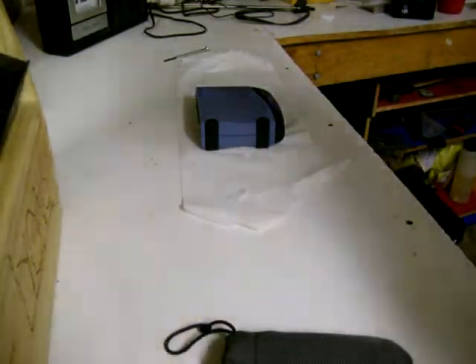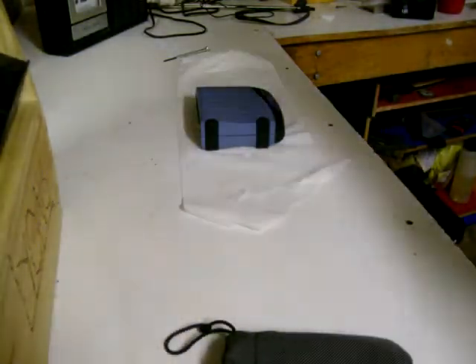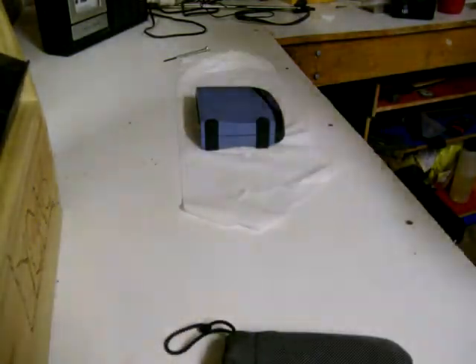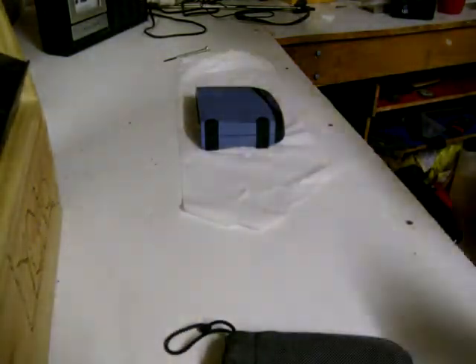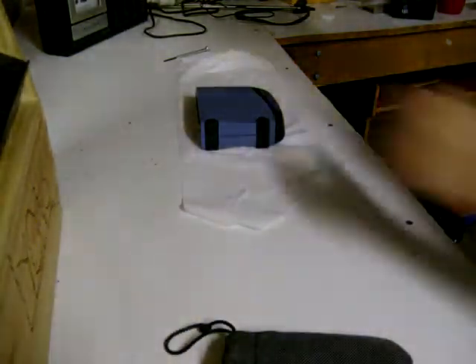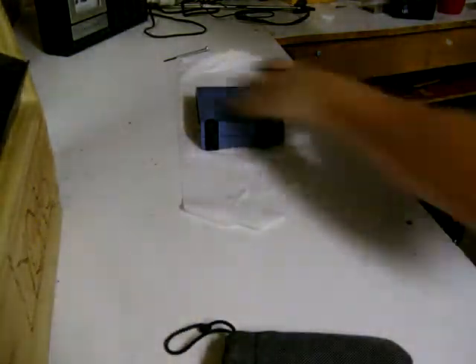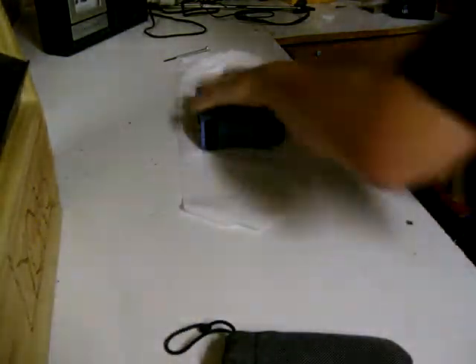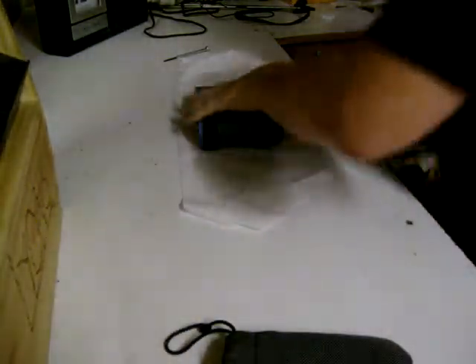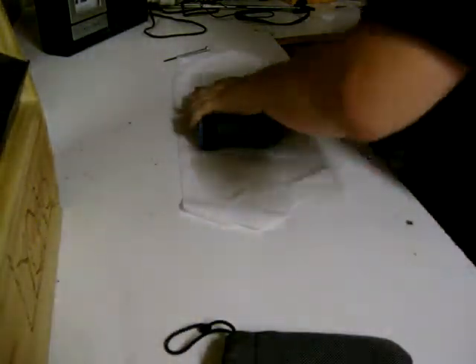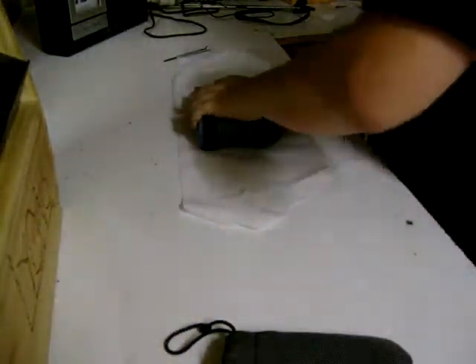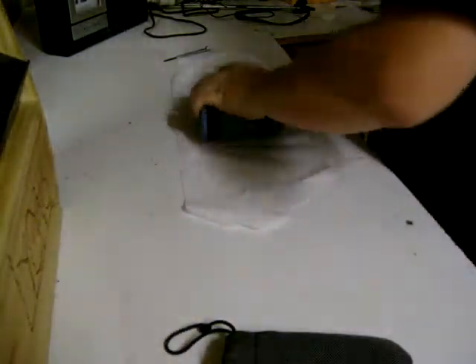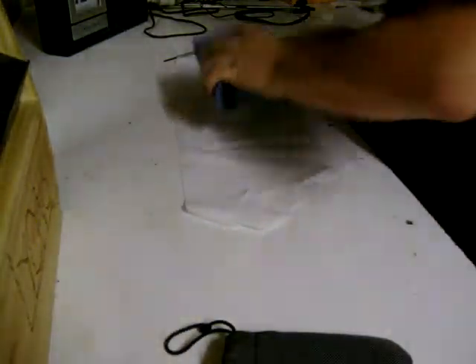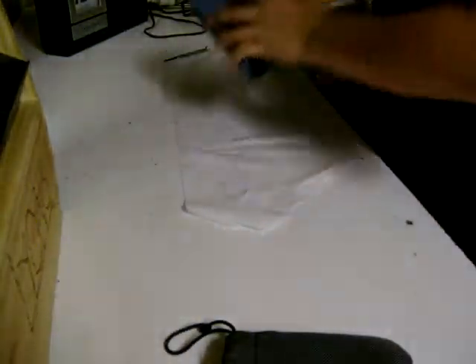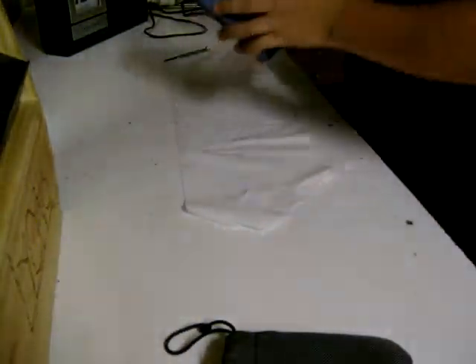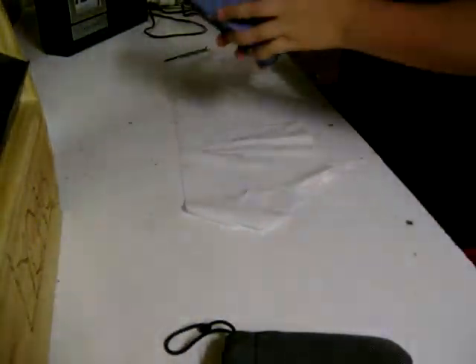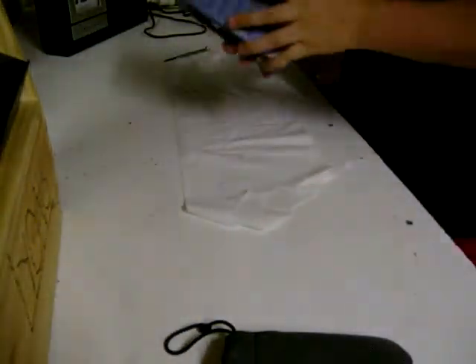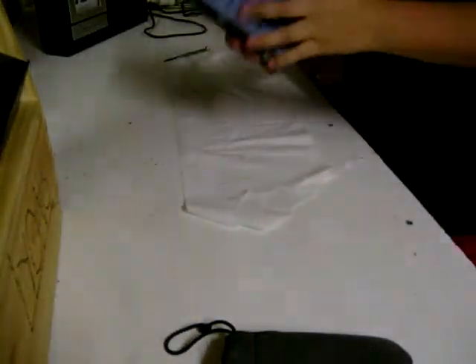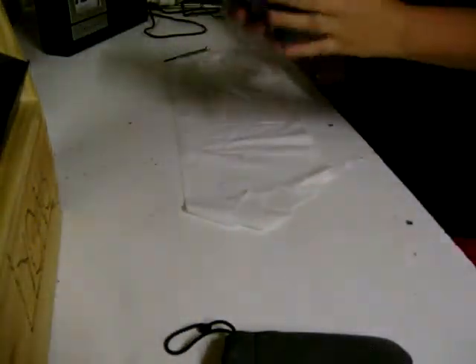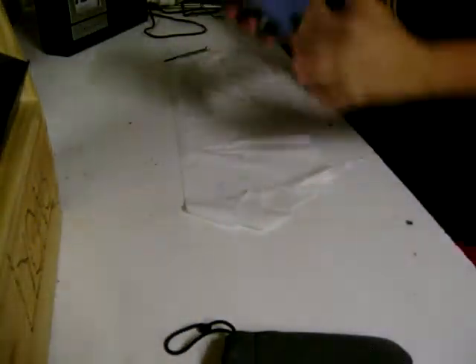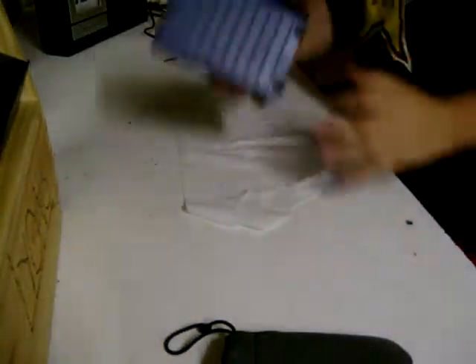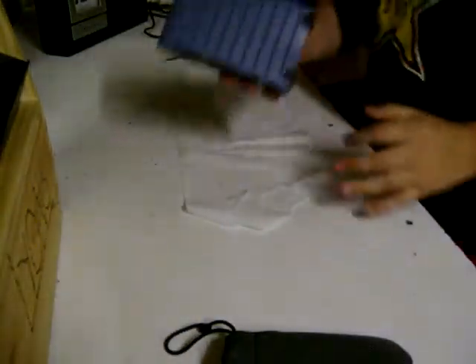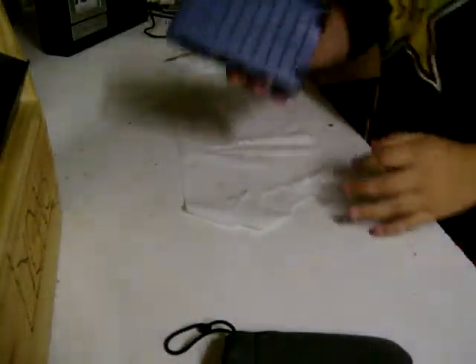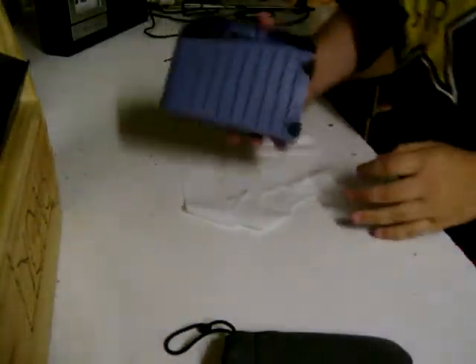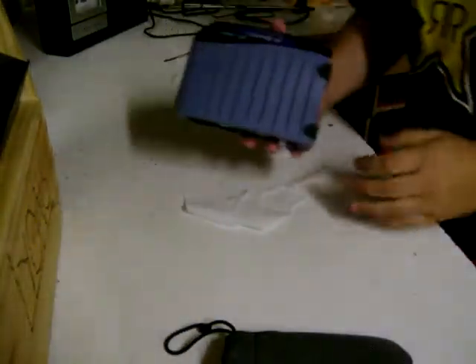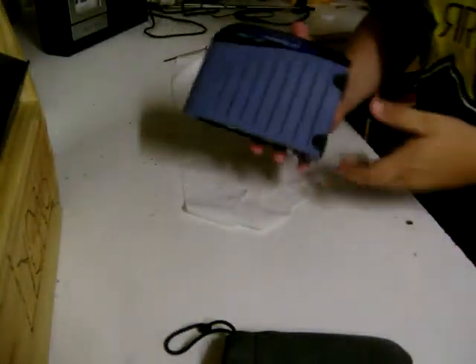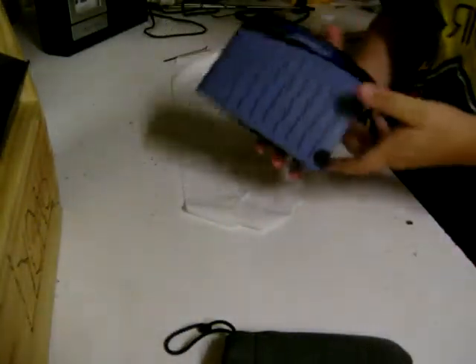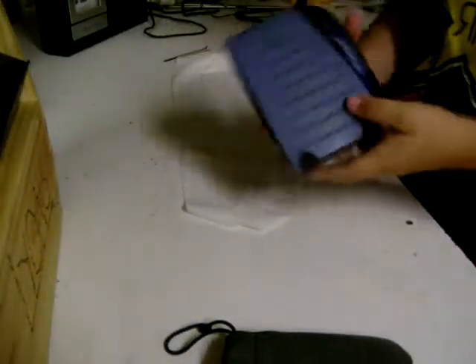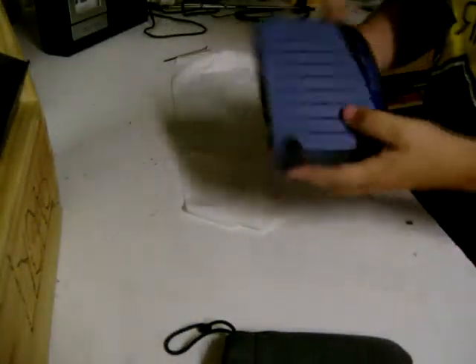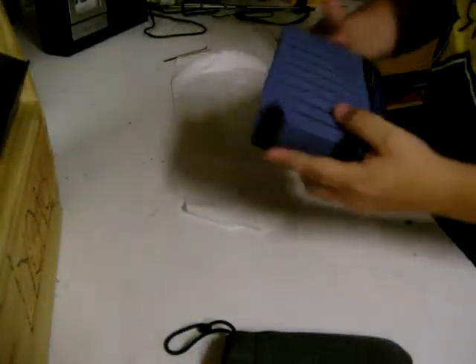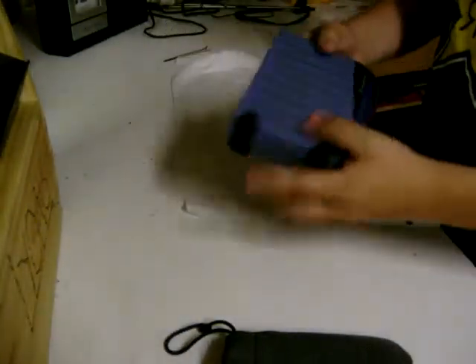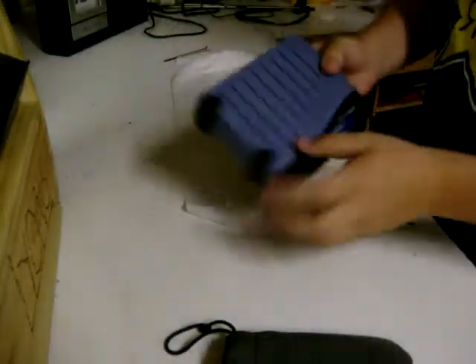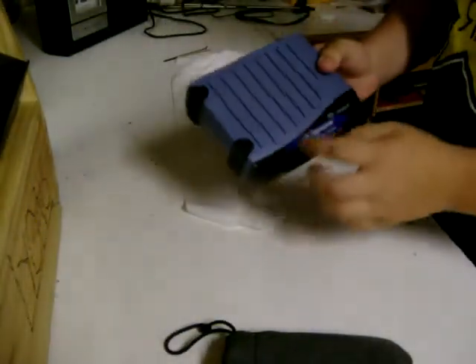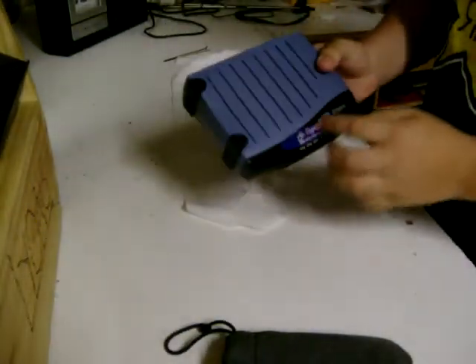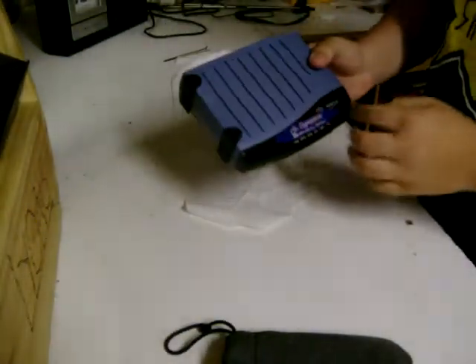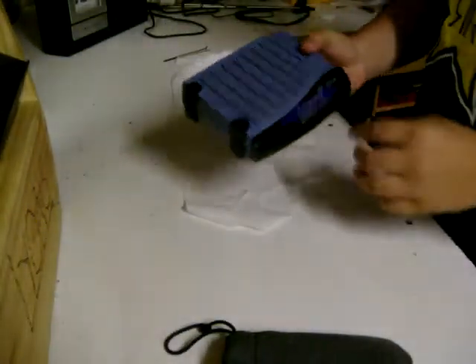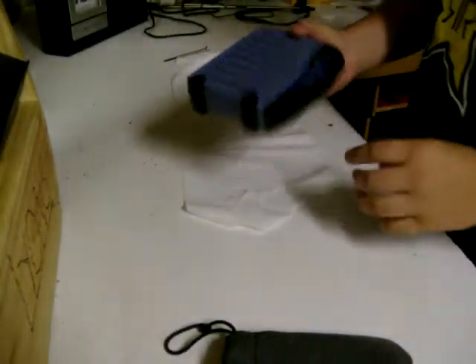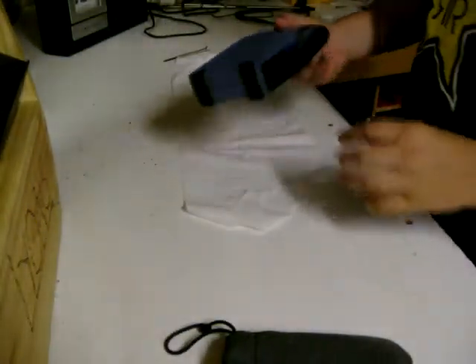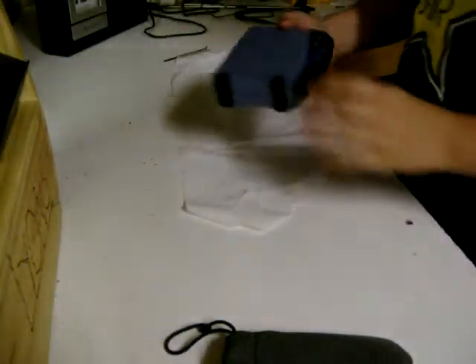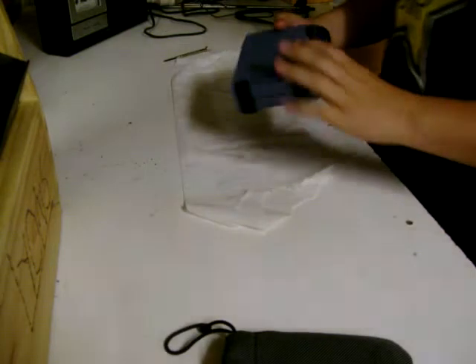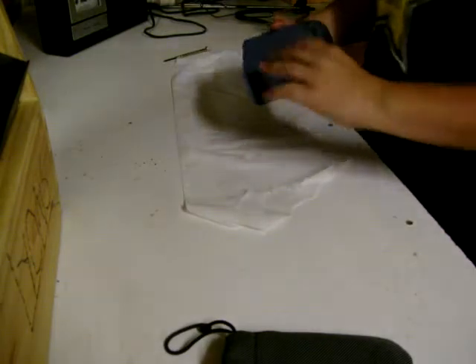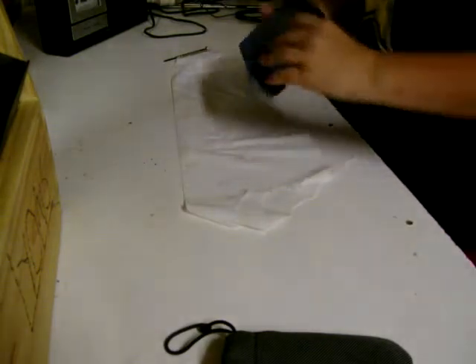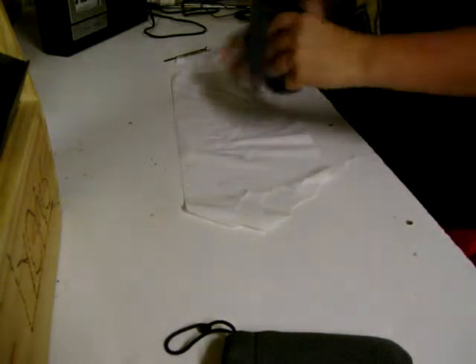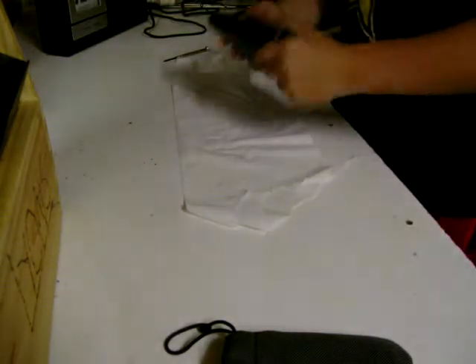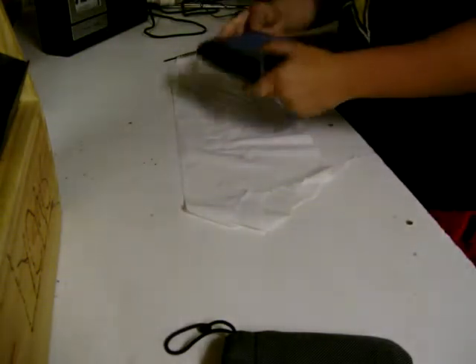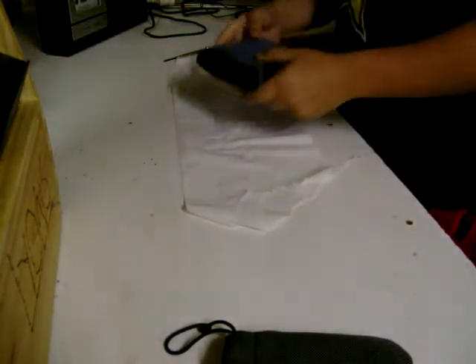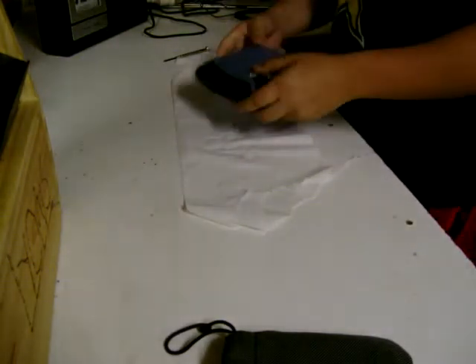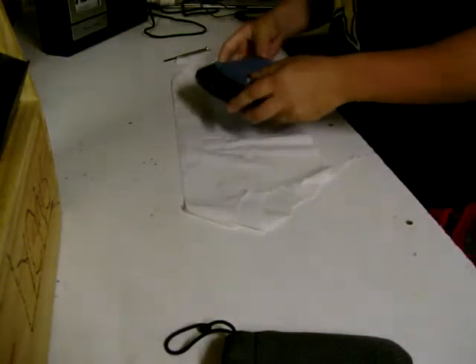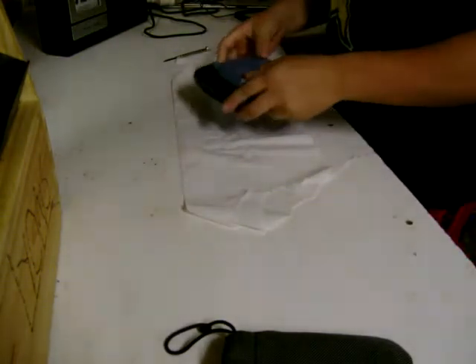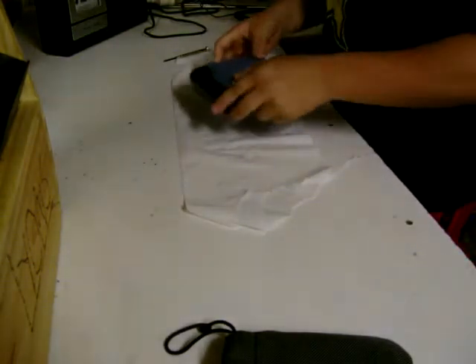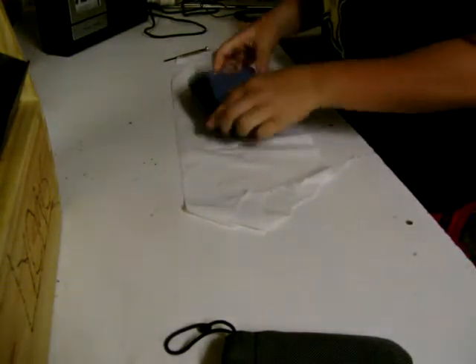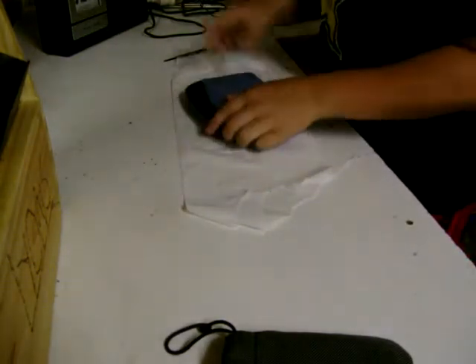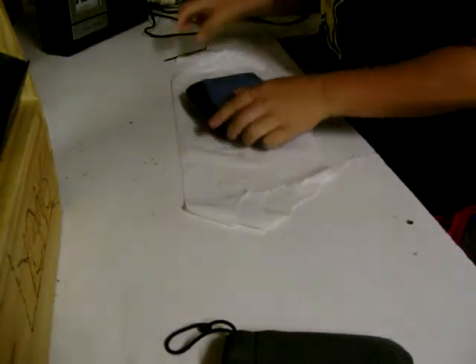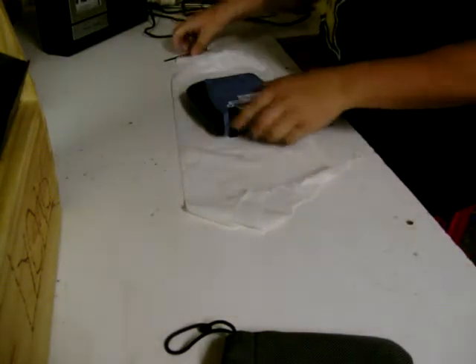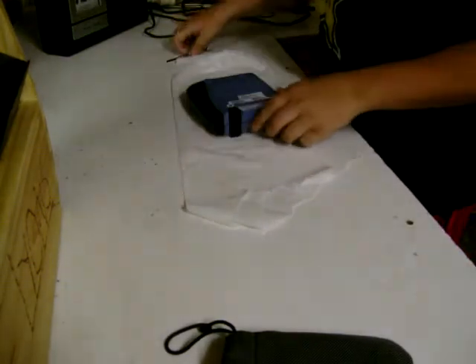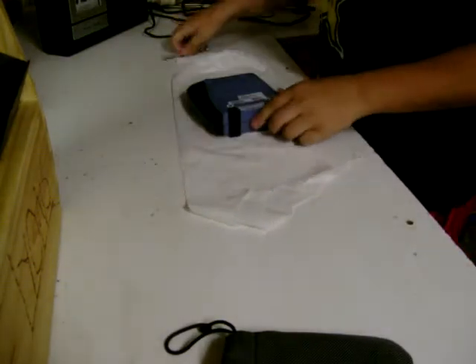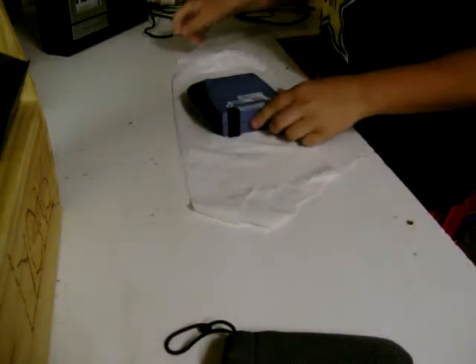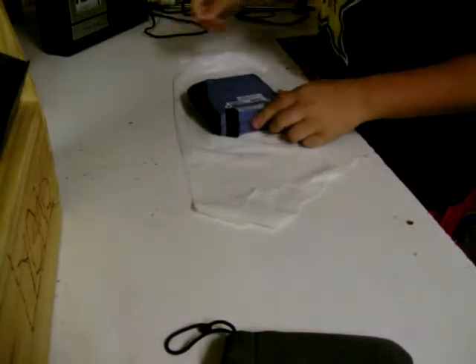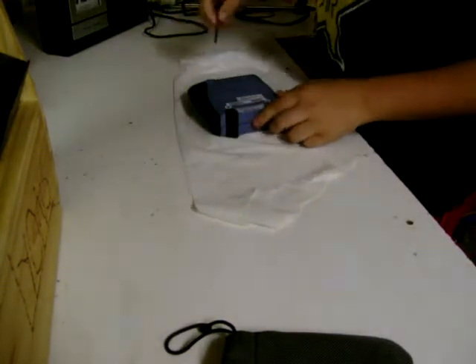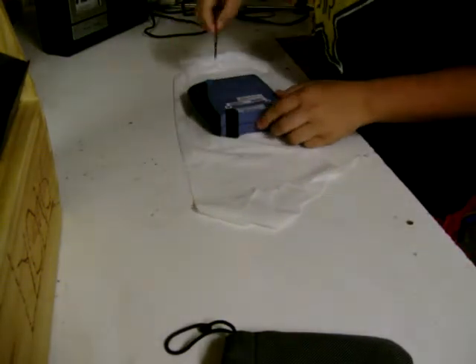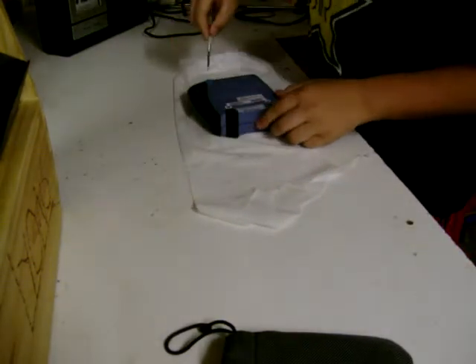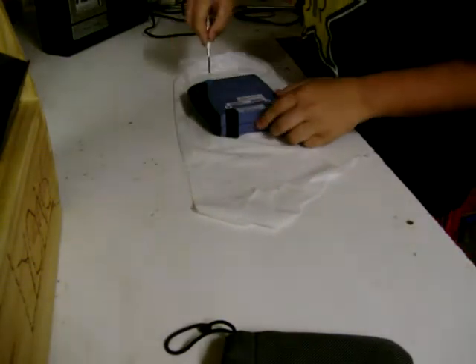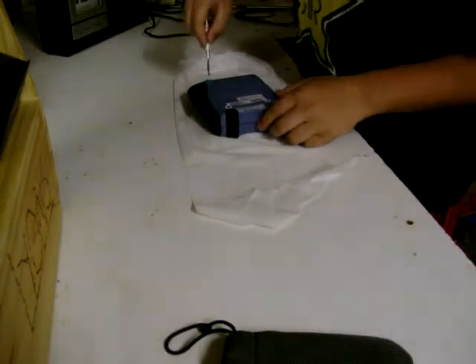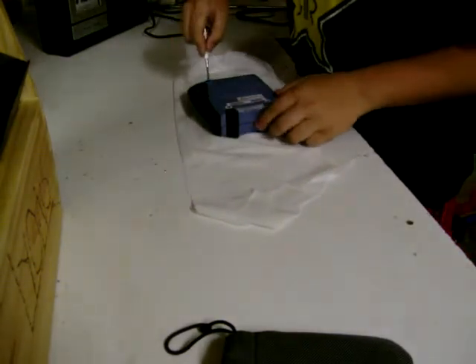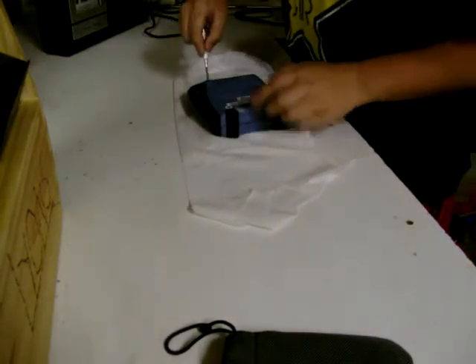First off, get your old modem — this one, Dynalink anyway. Find the screws and take out the screws.